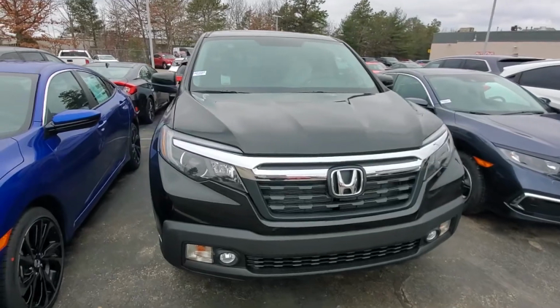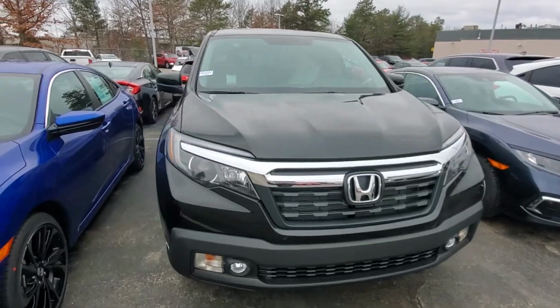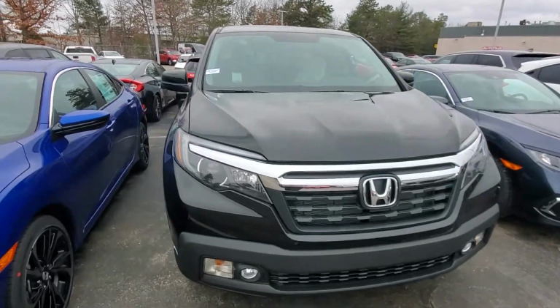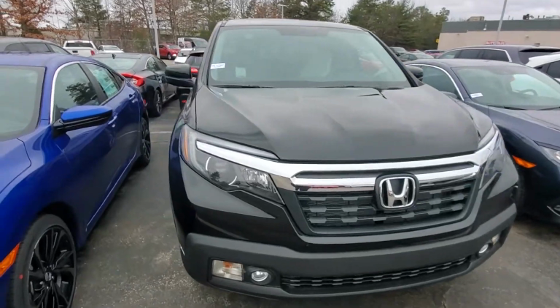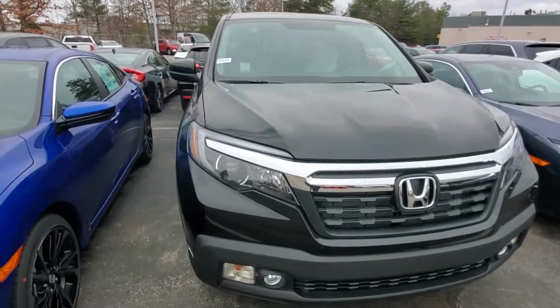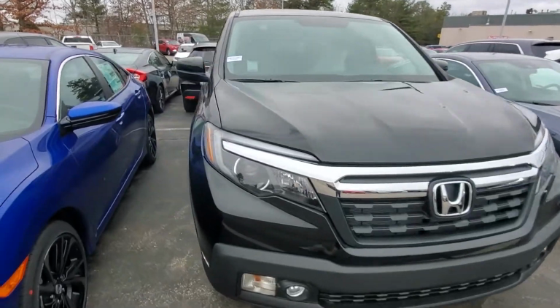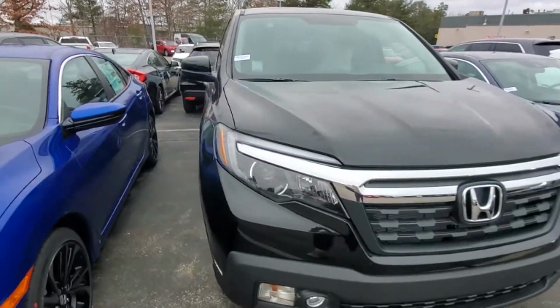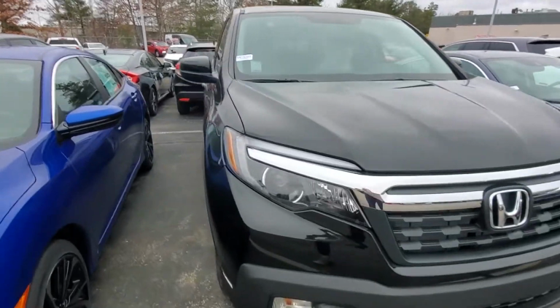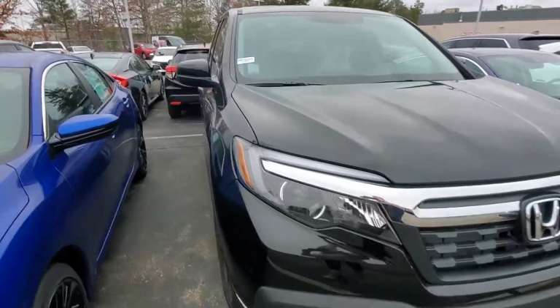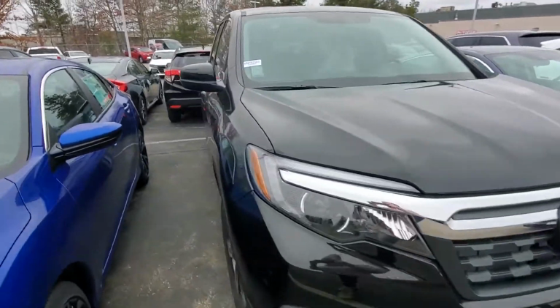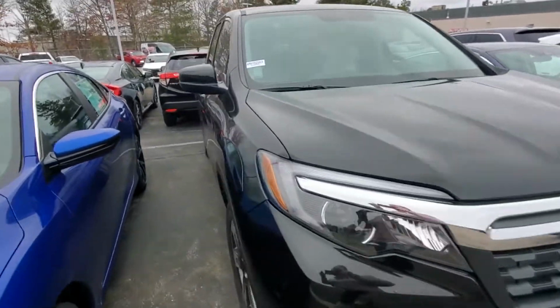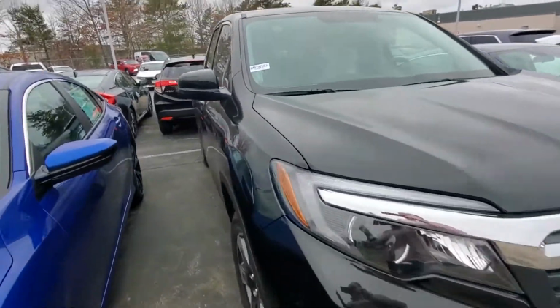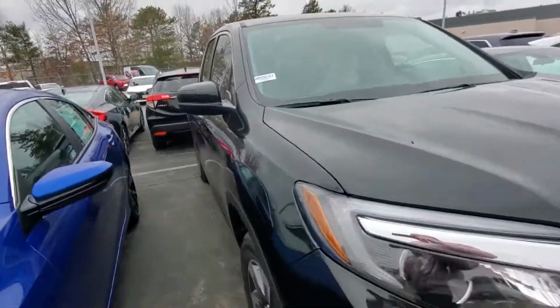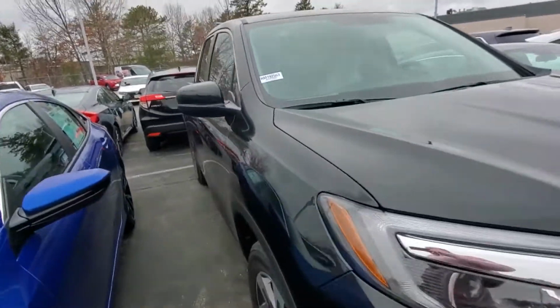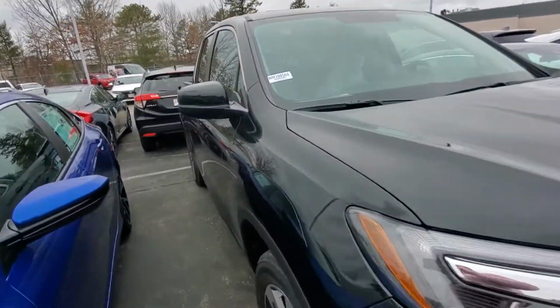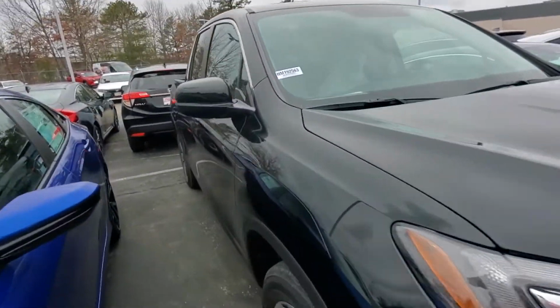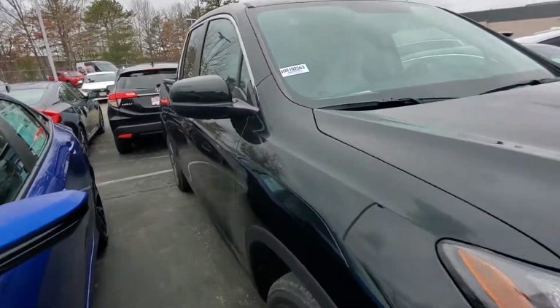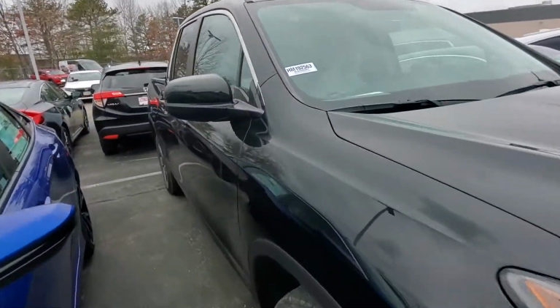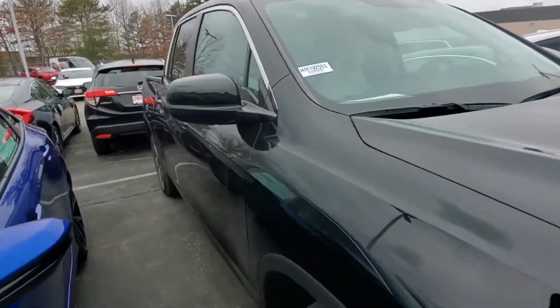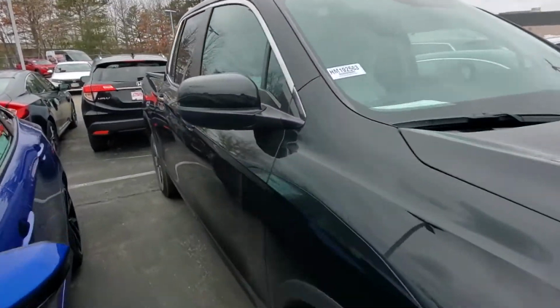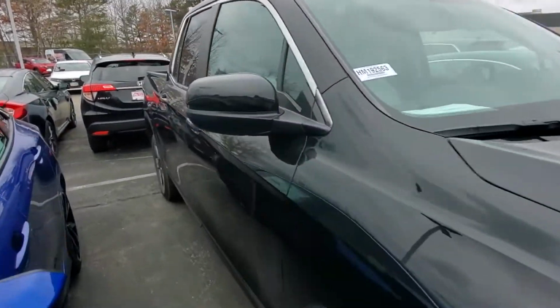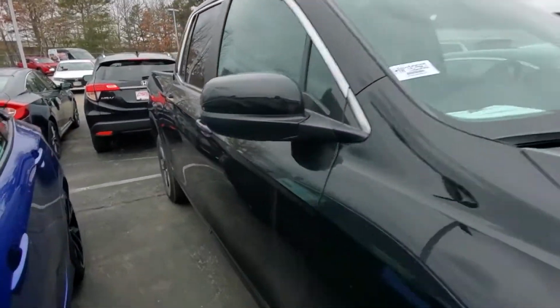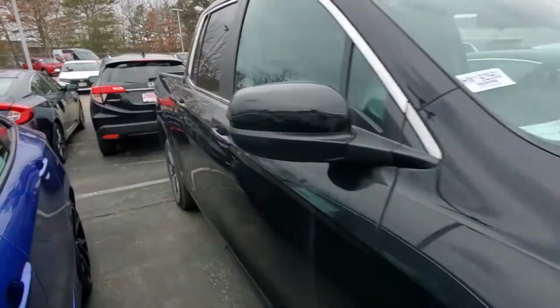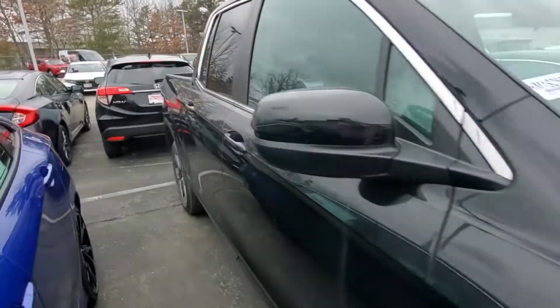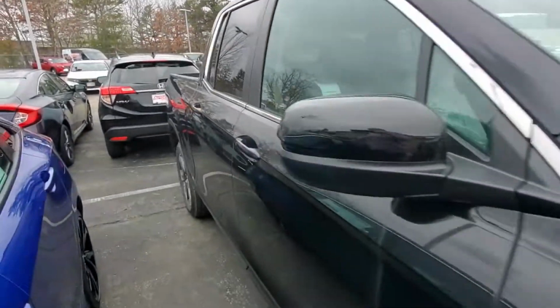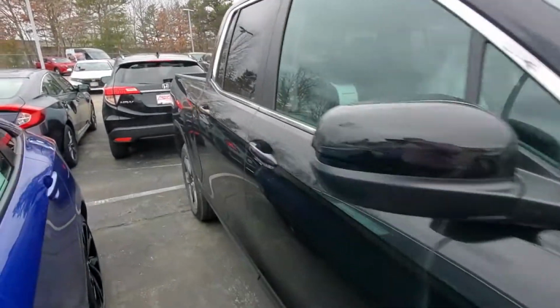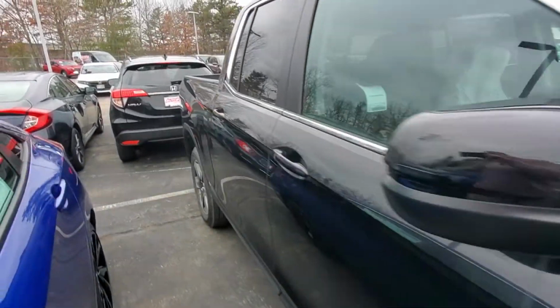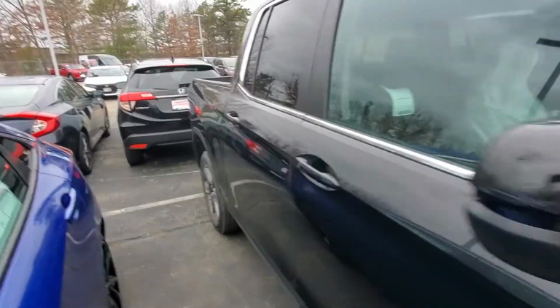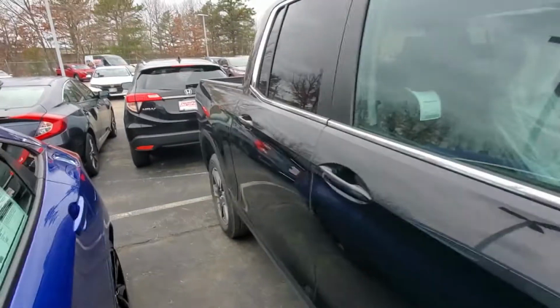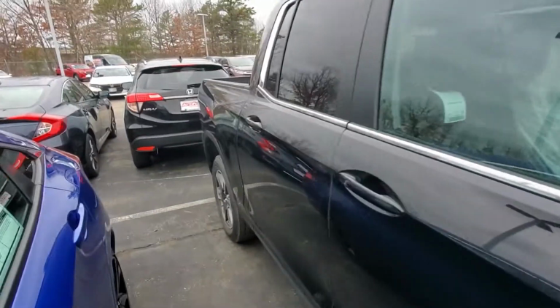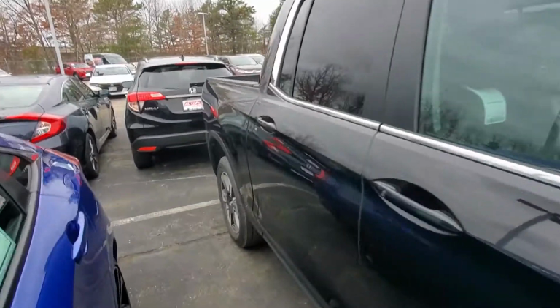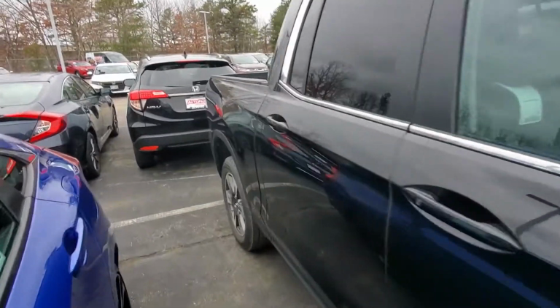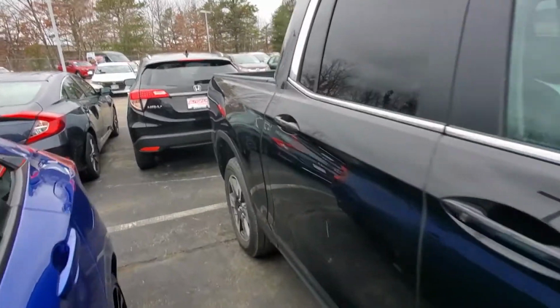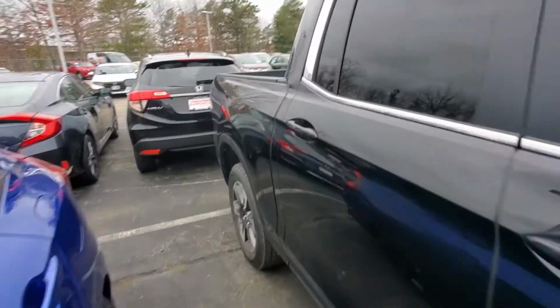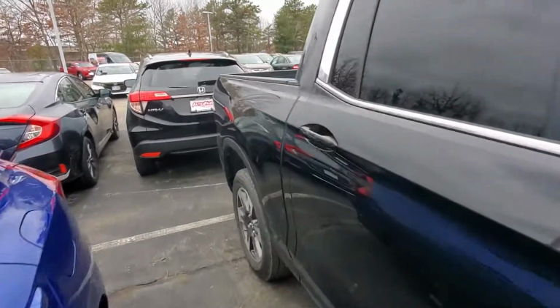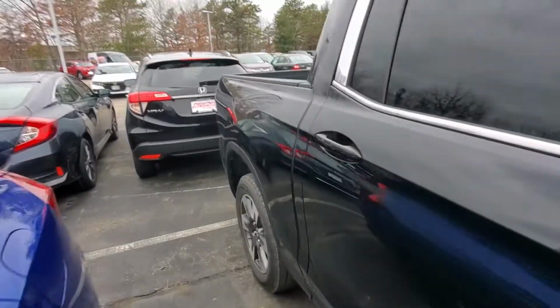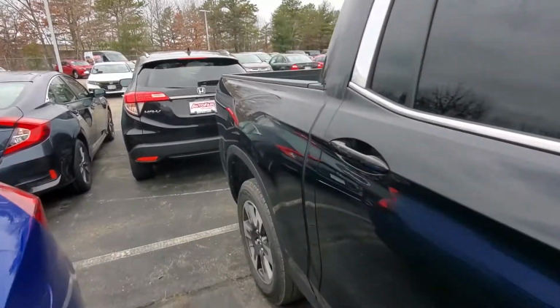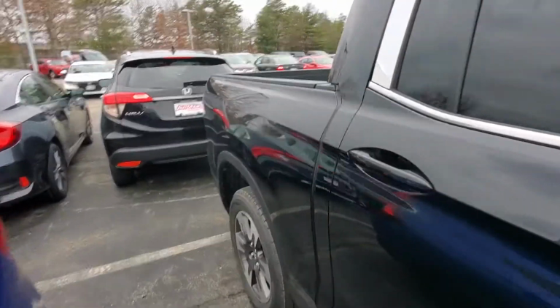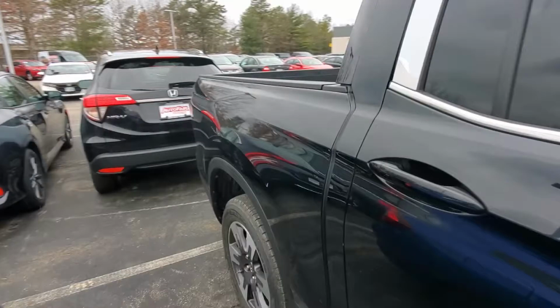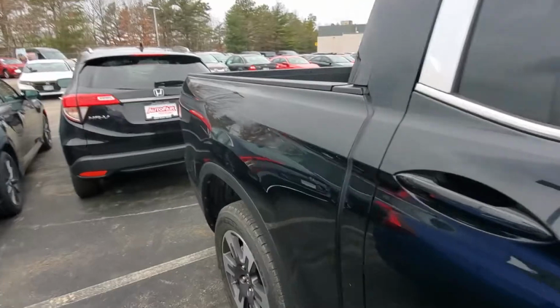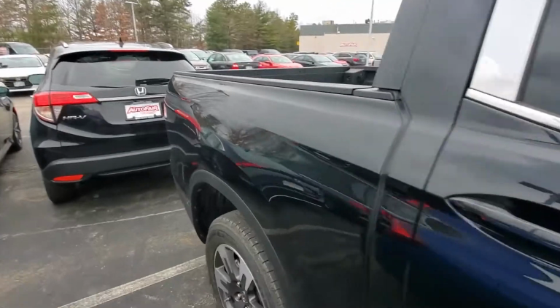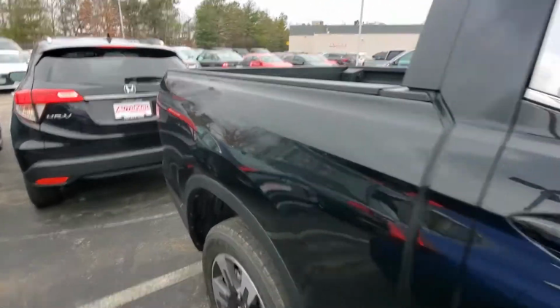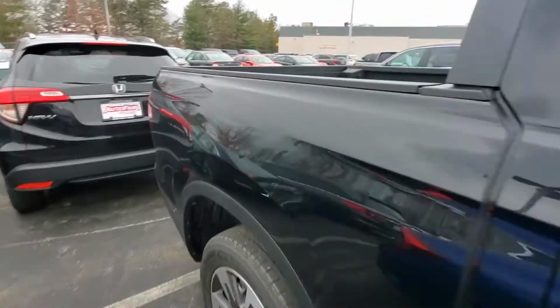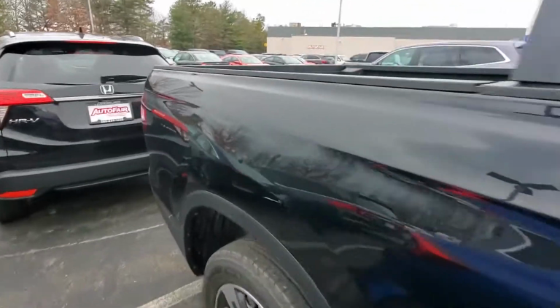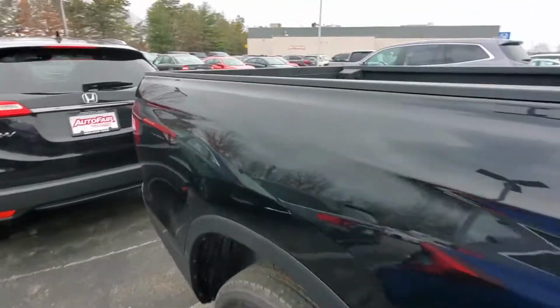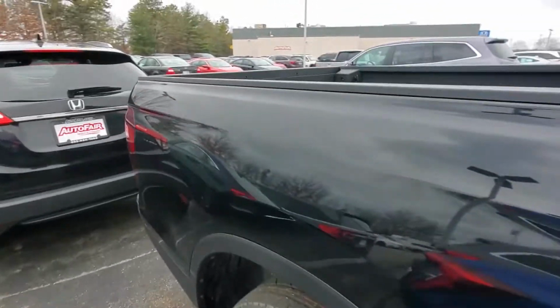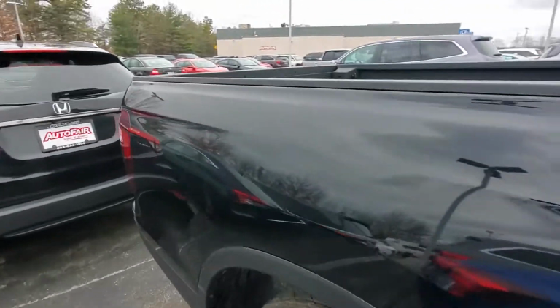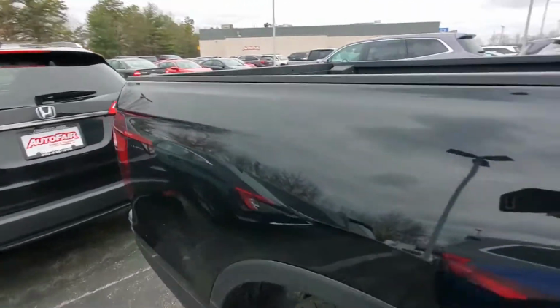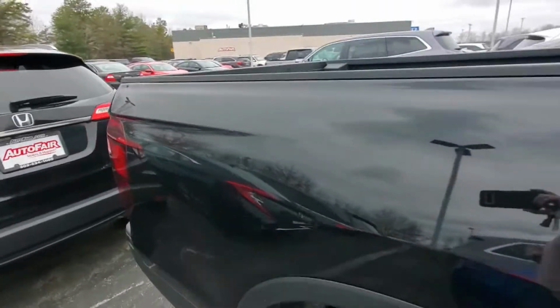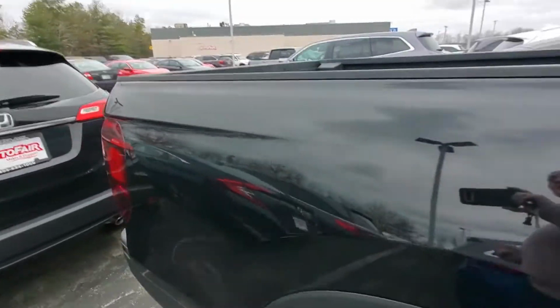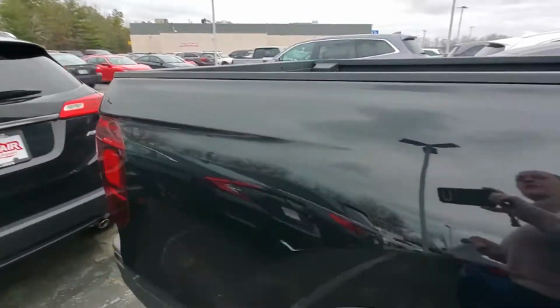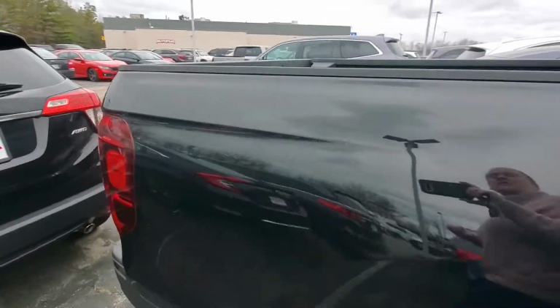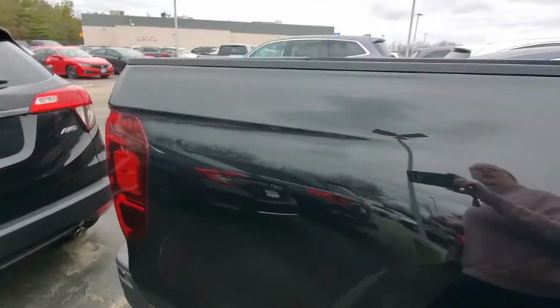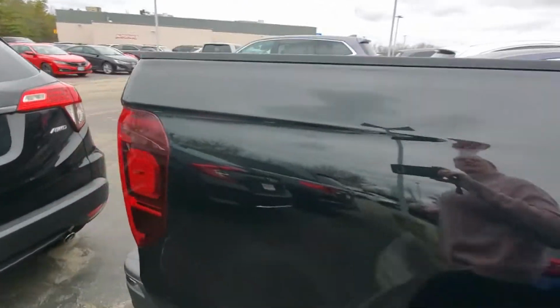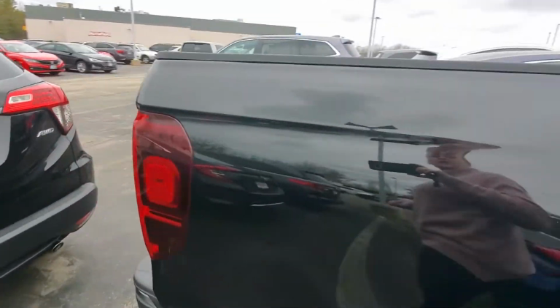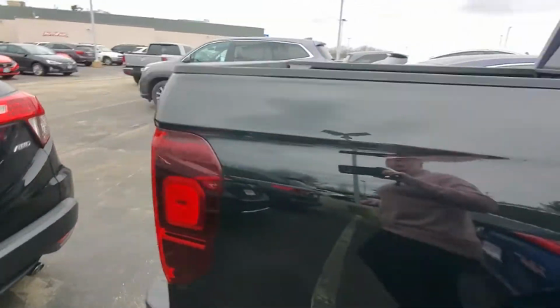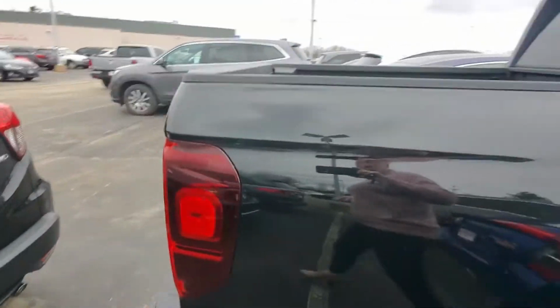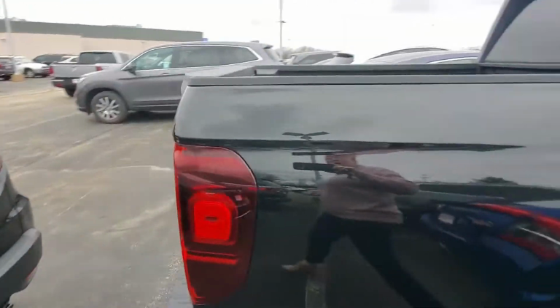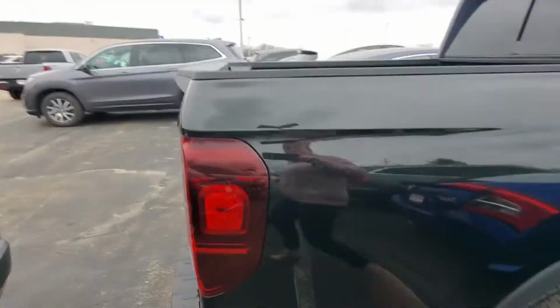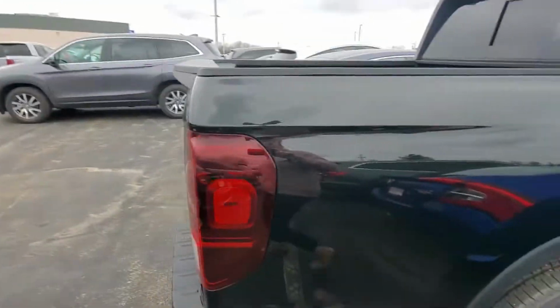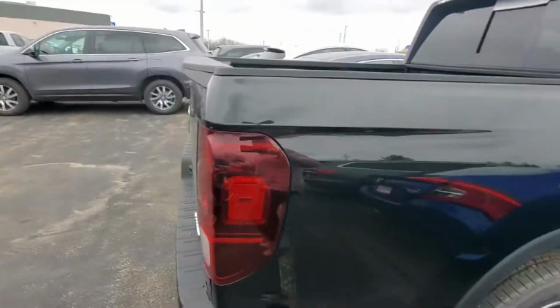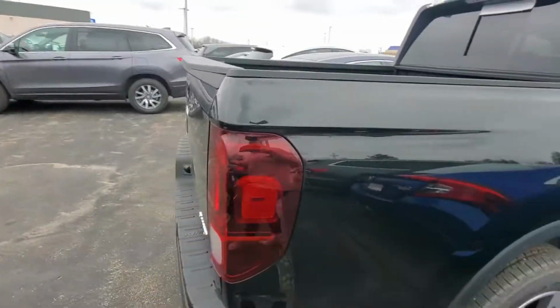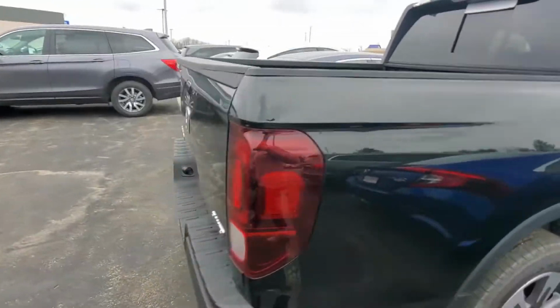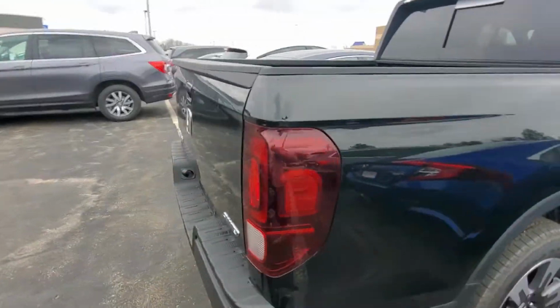Hi Jen, this is Alex over at AutoFair Honda. I just wanted to send you a quick walk-around video of the 2019 Honda Ridgeline that you inquired about online.